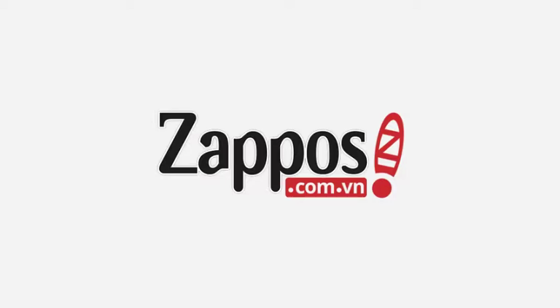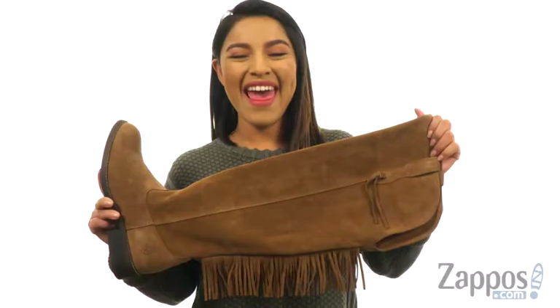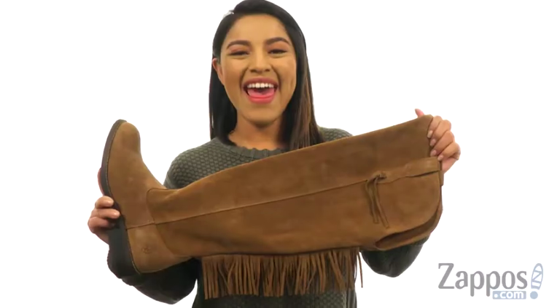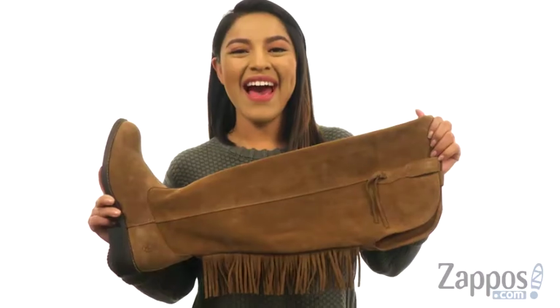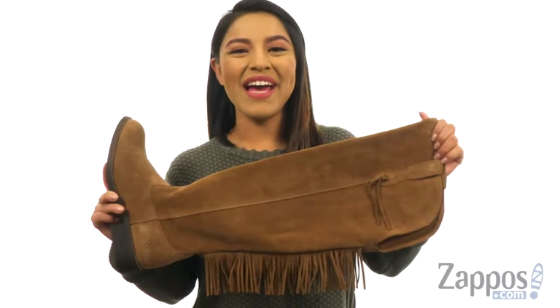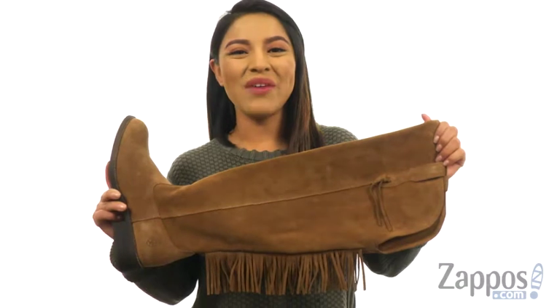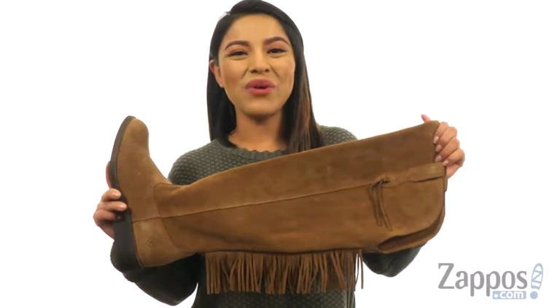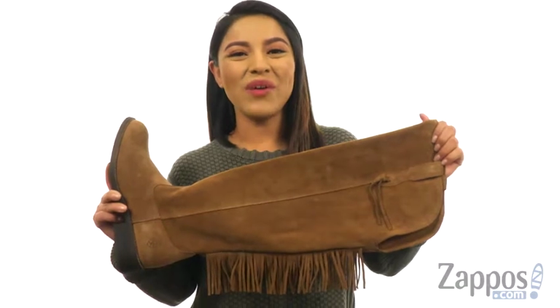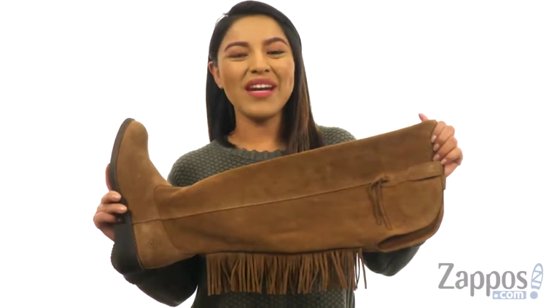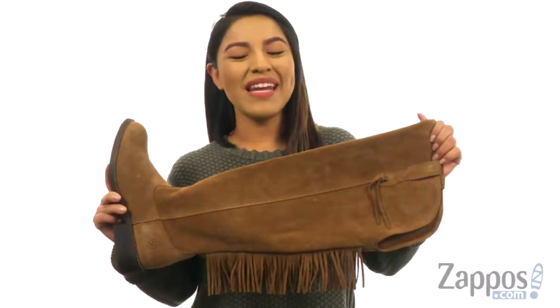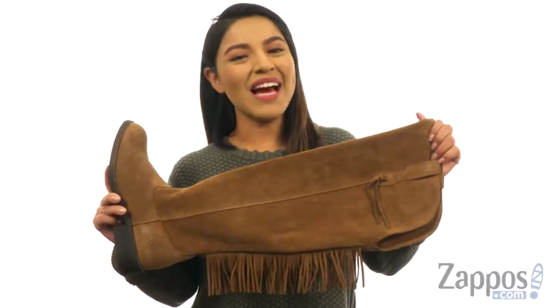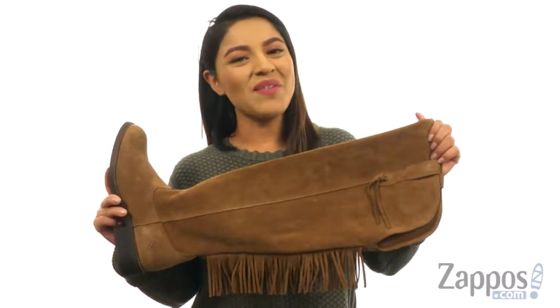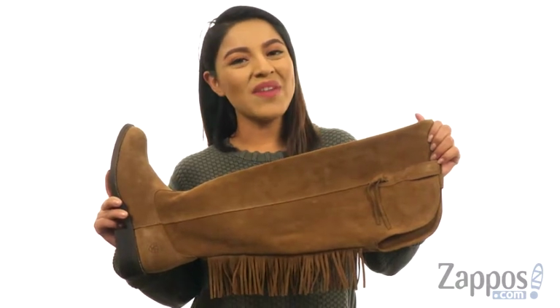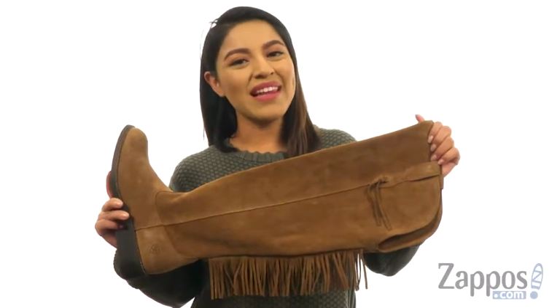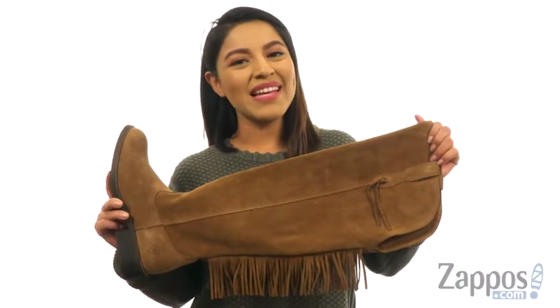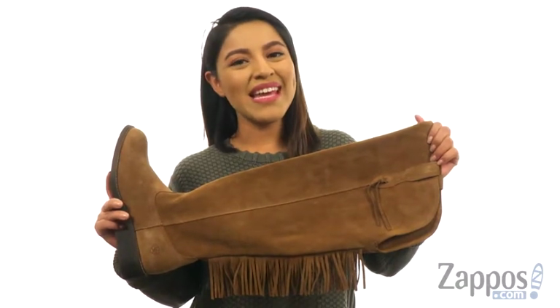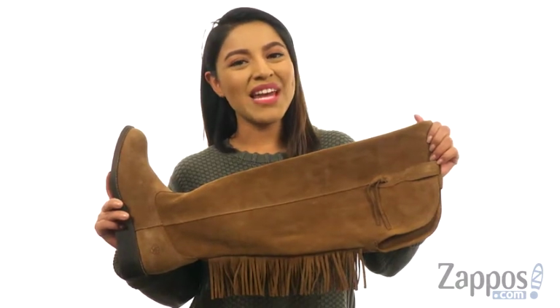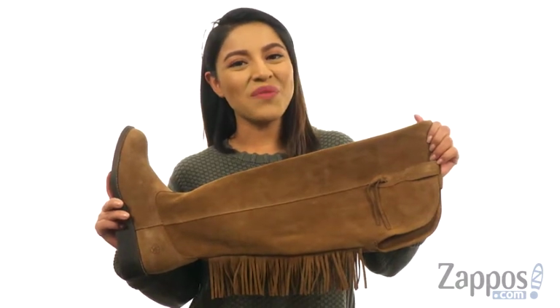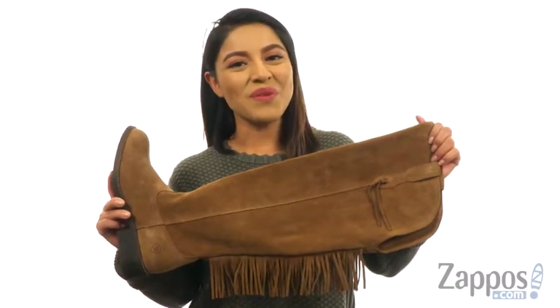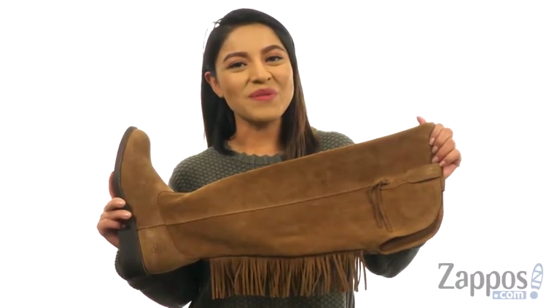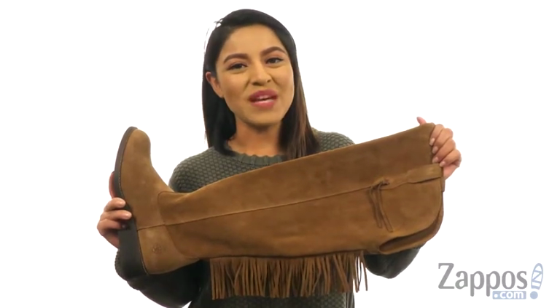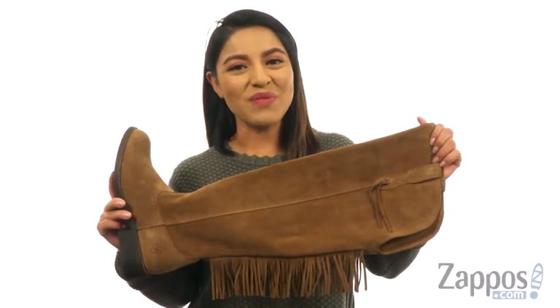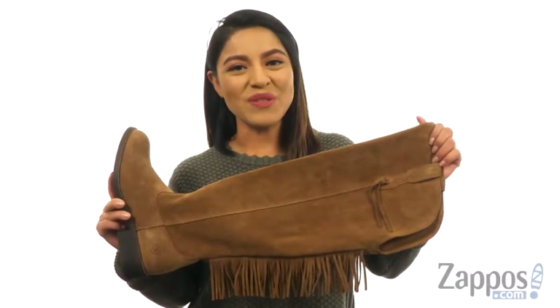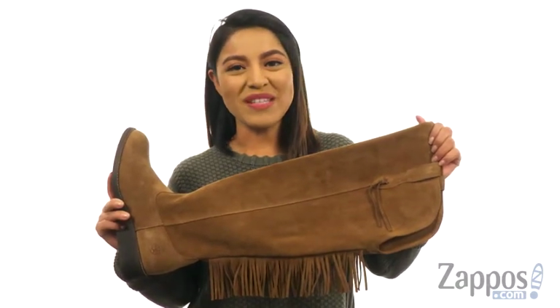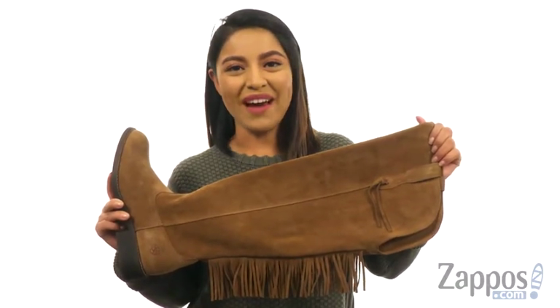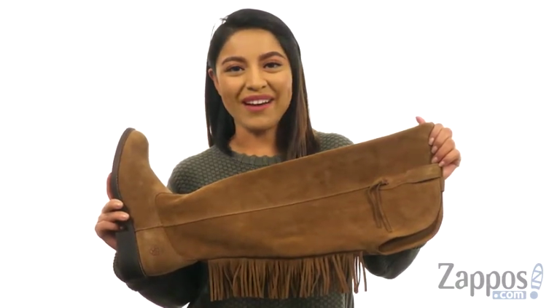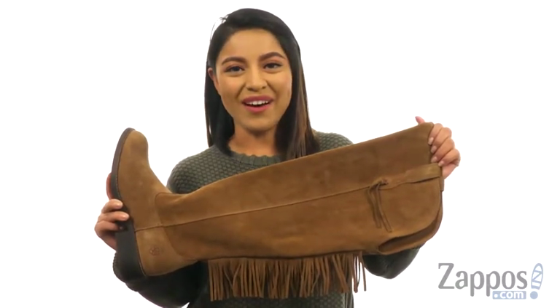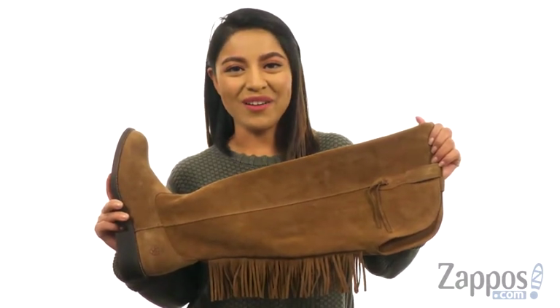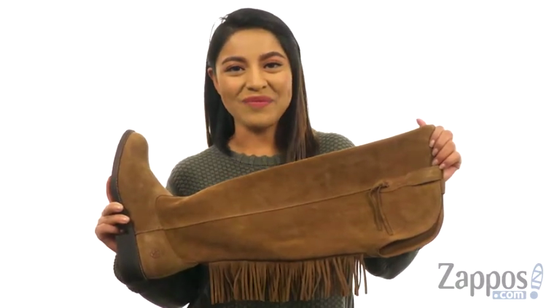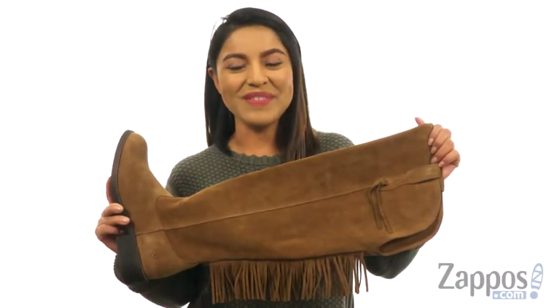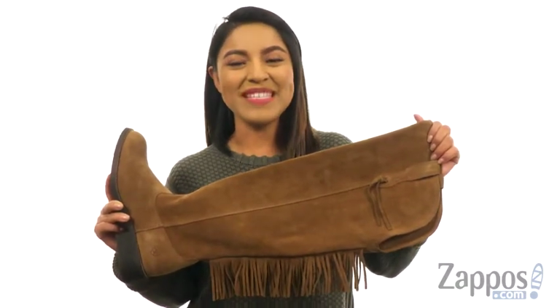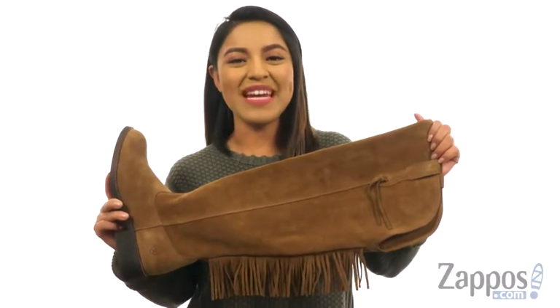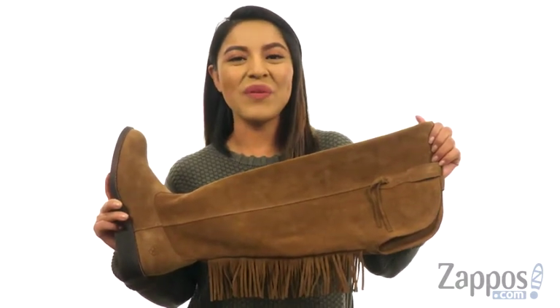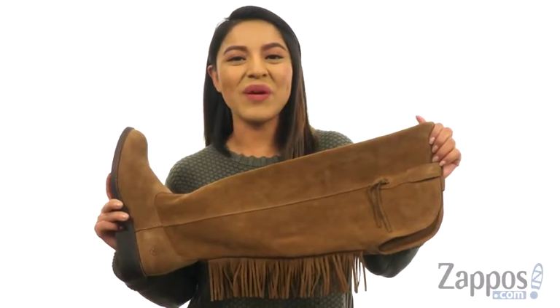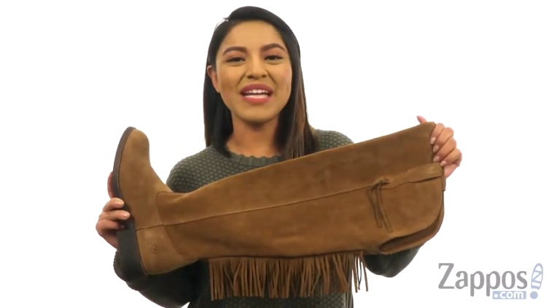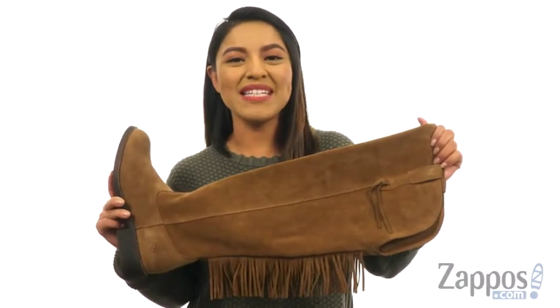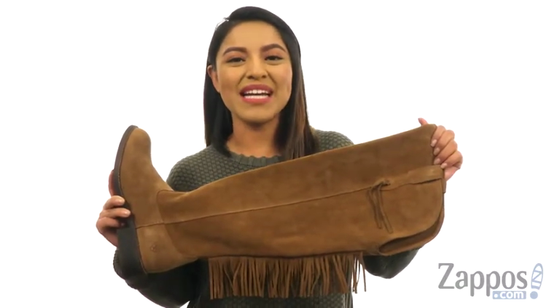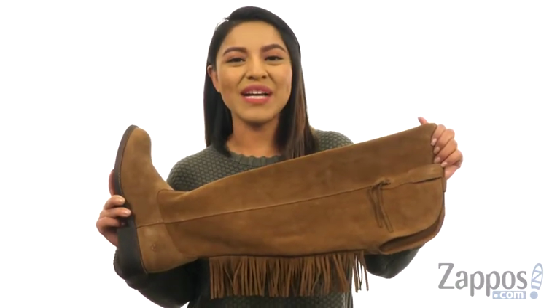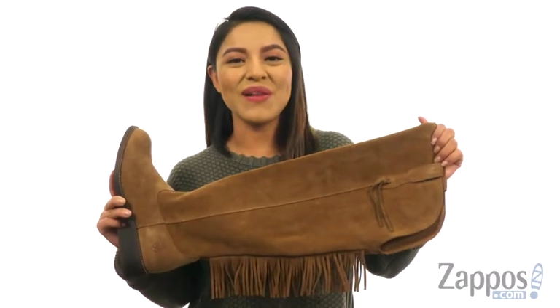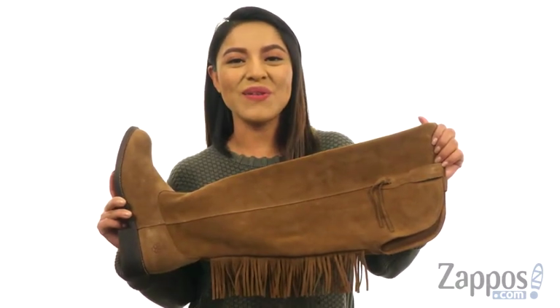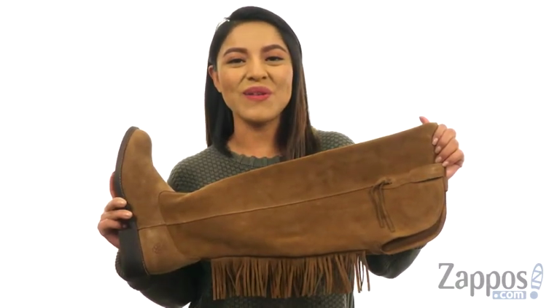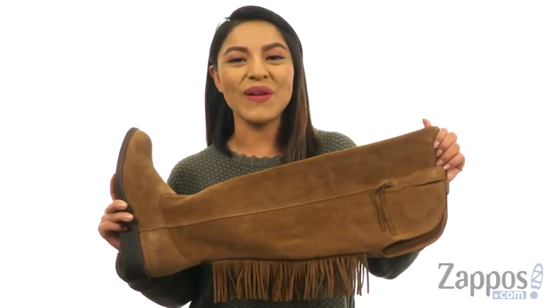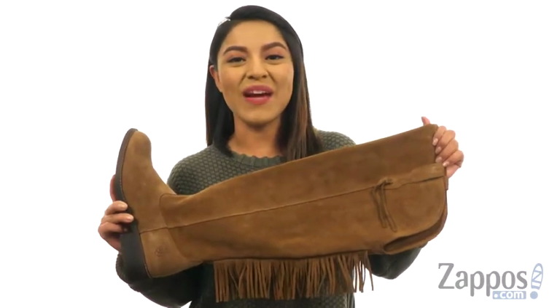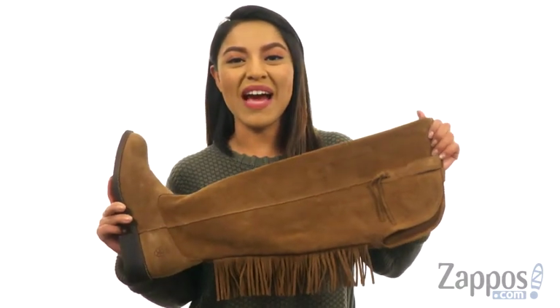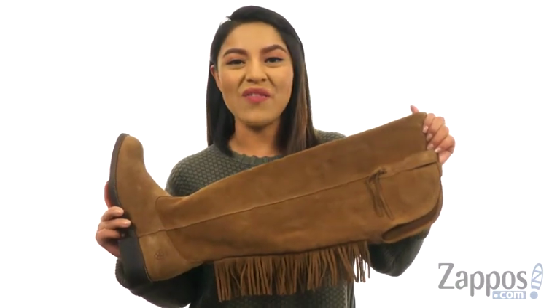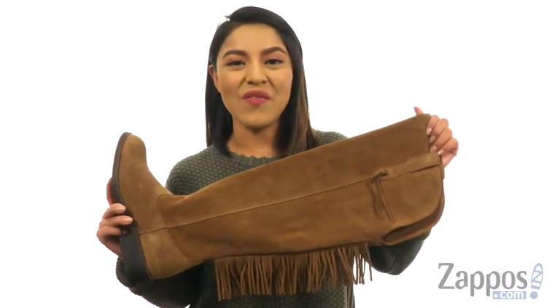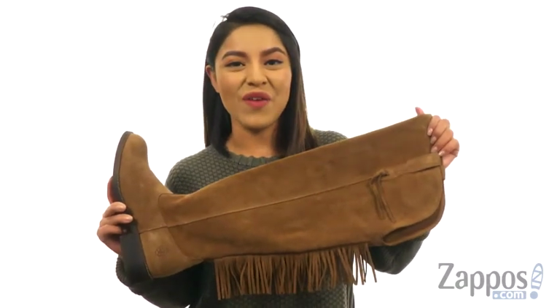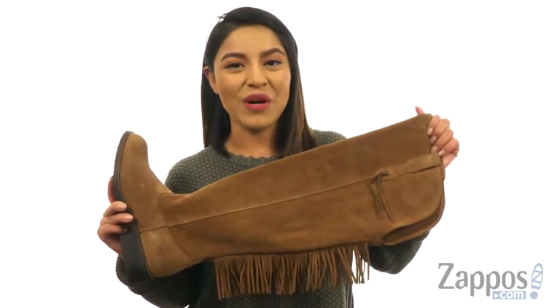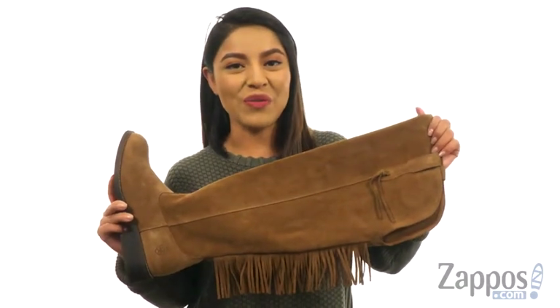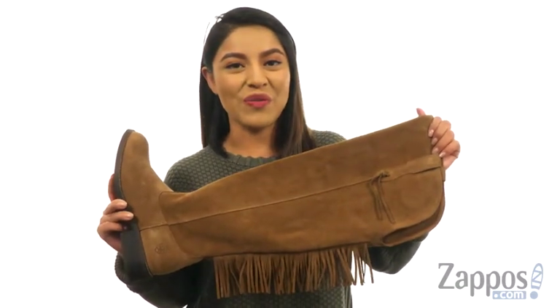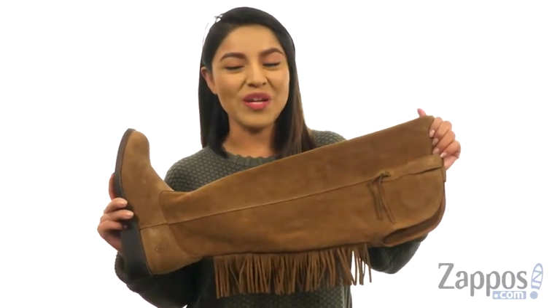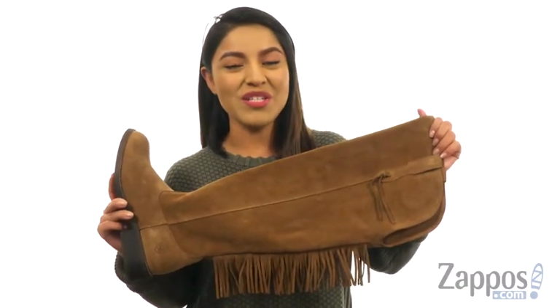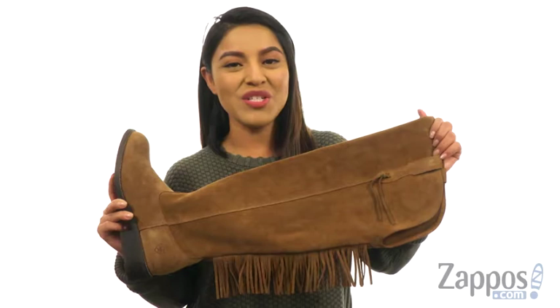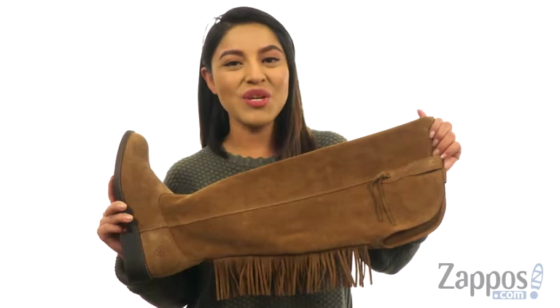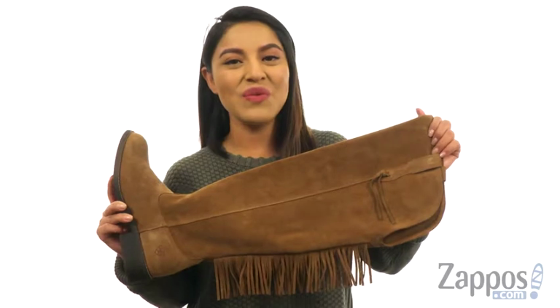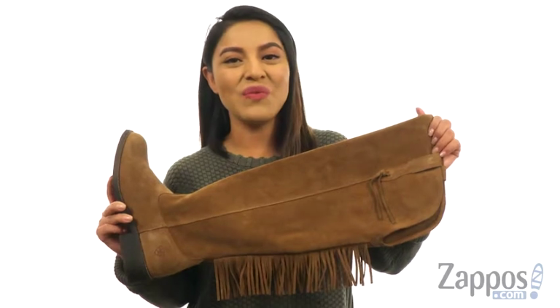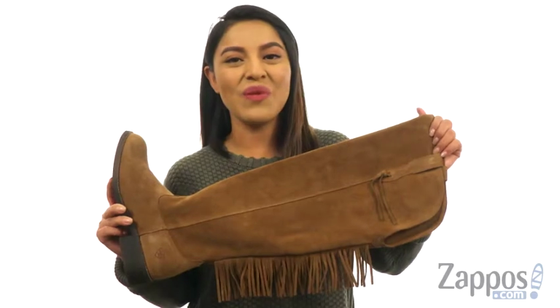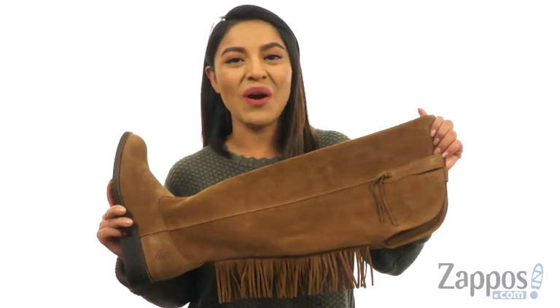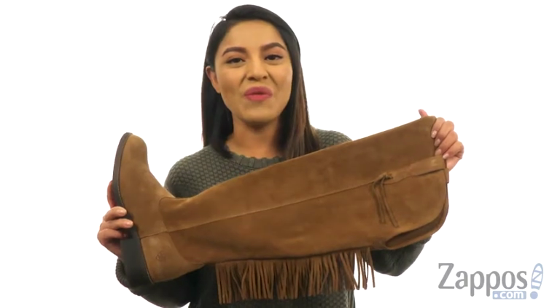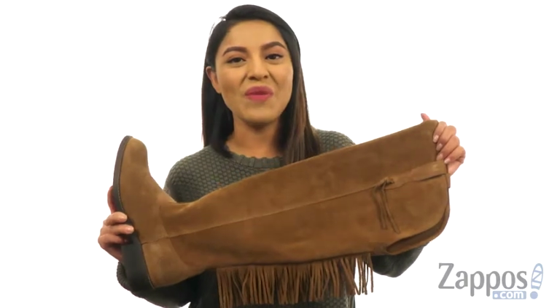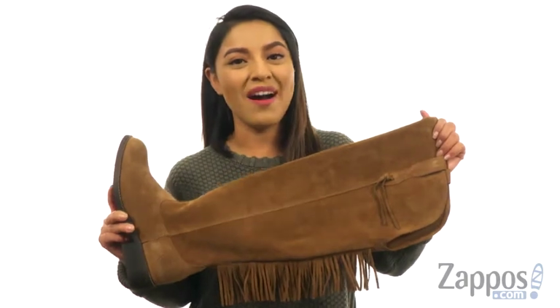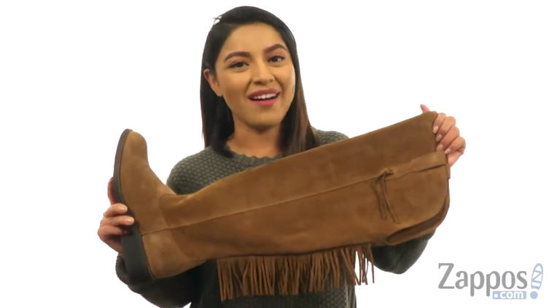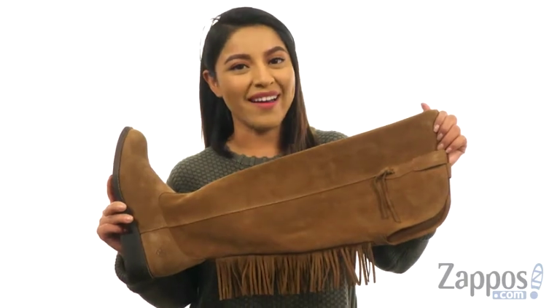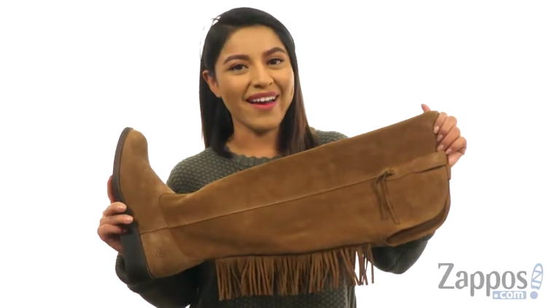Hi everyone, I'm Nellie and I'm from Zappos.com. Today we're going to take a closer look at Farrah Fringe from Aria.